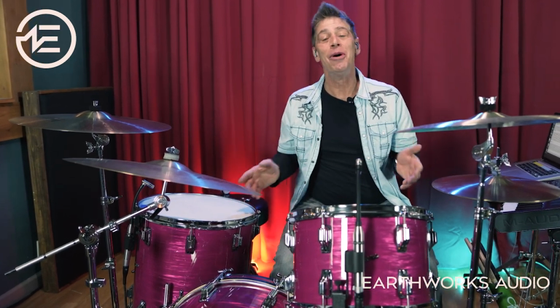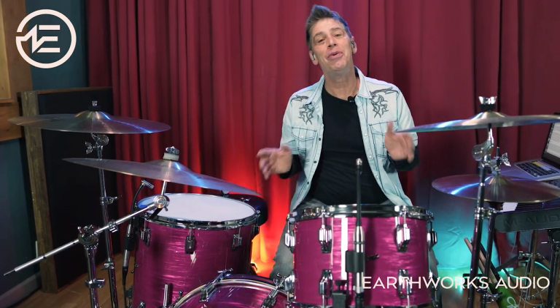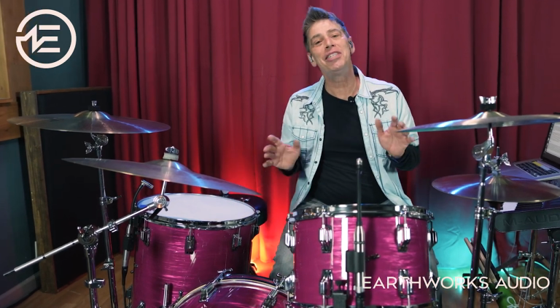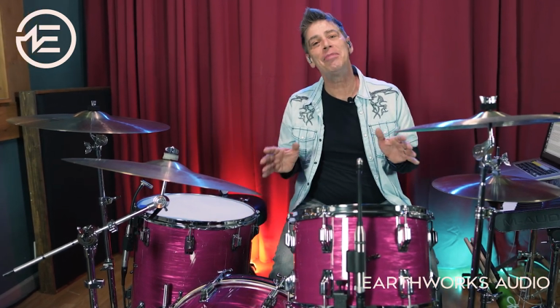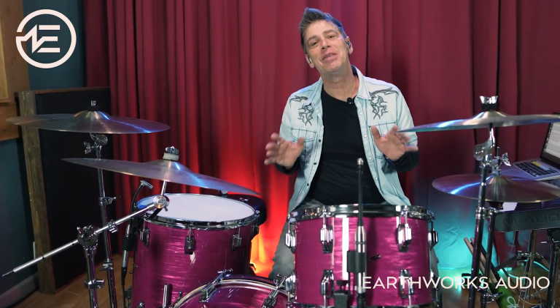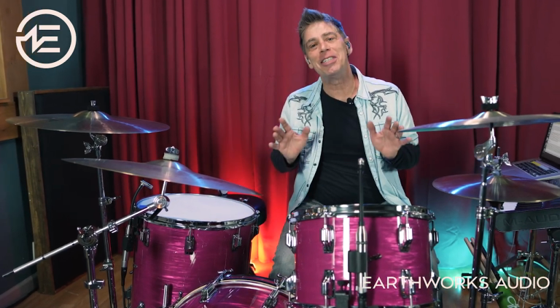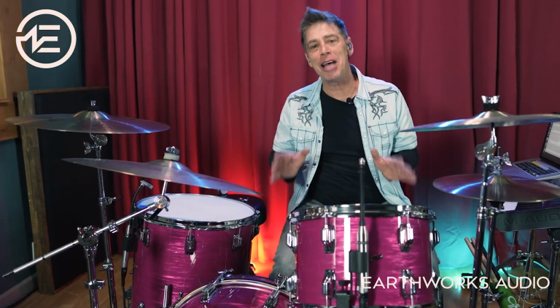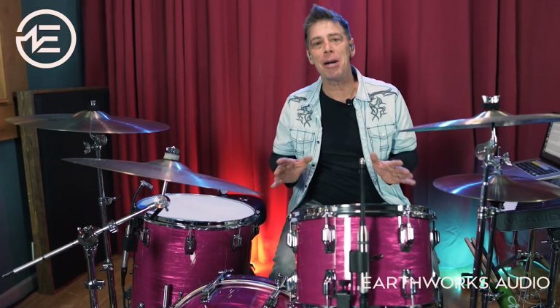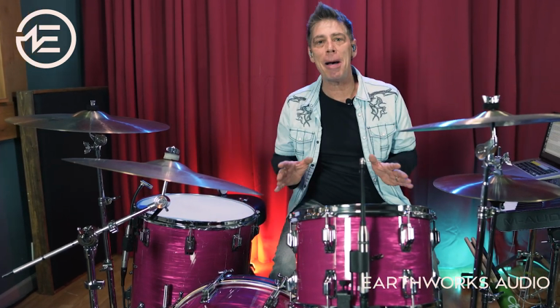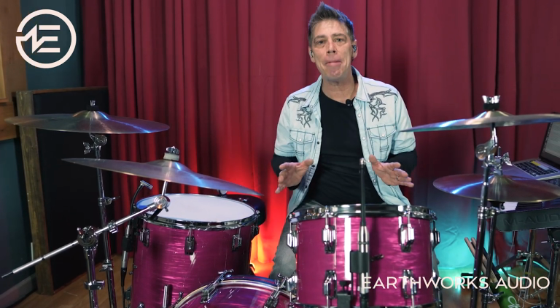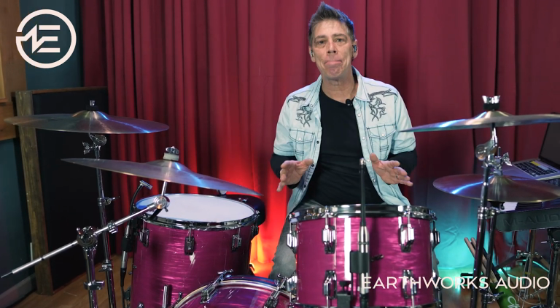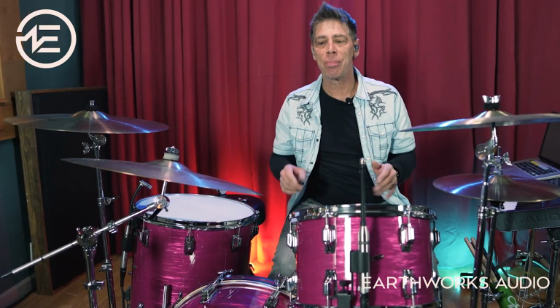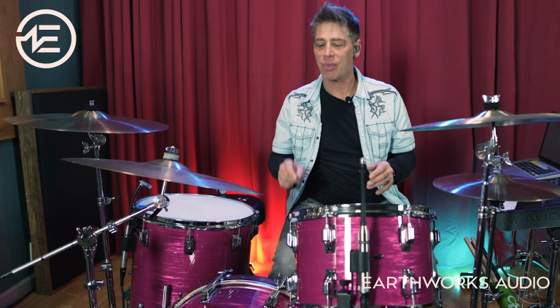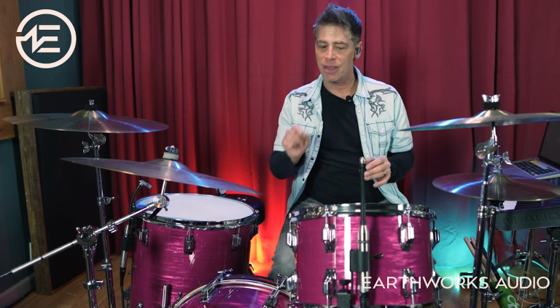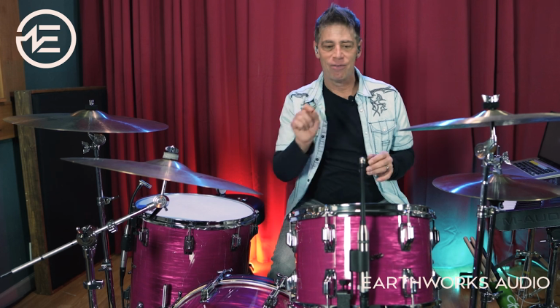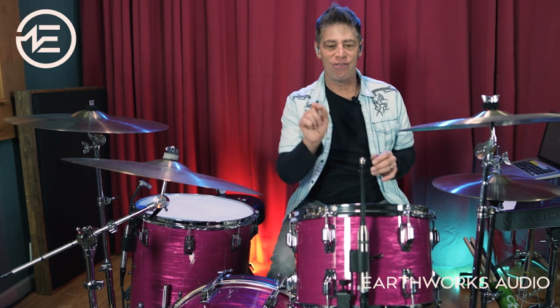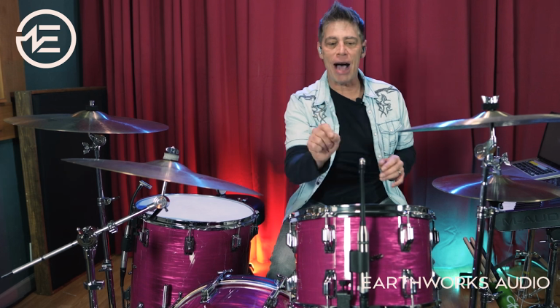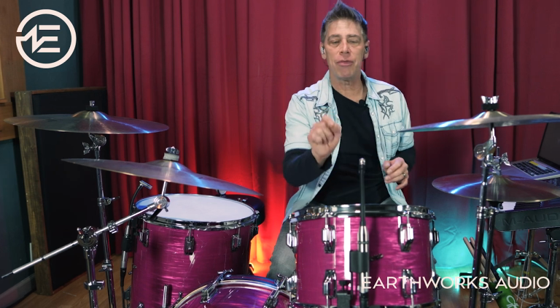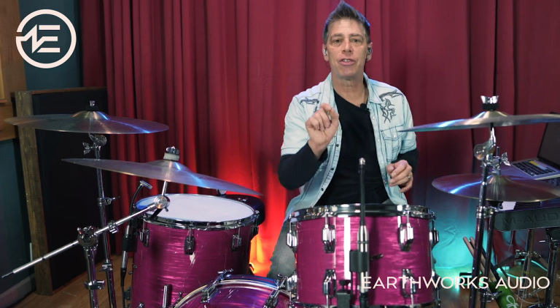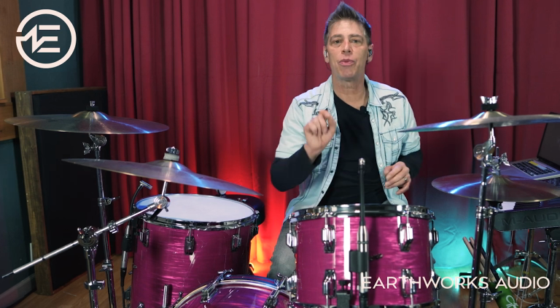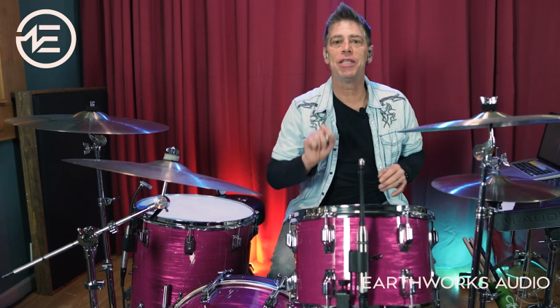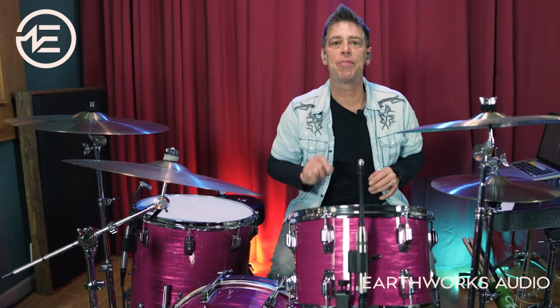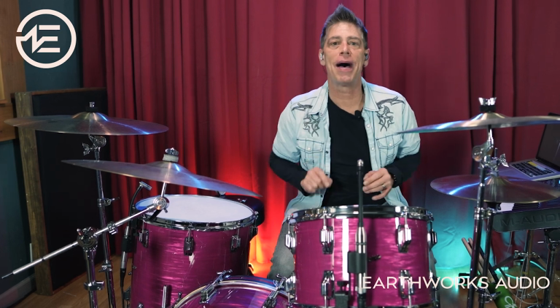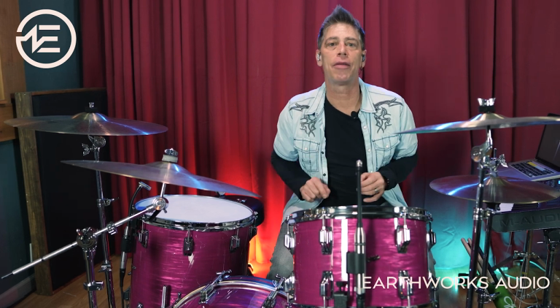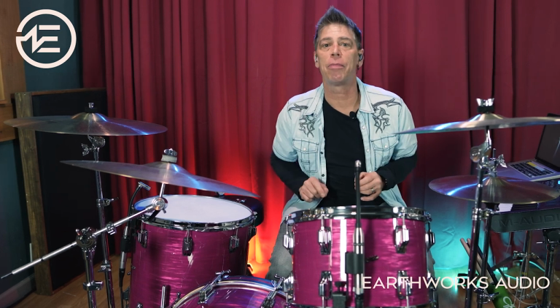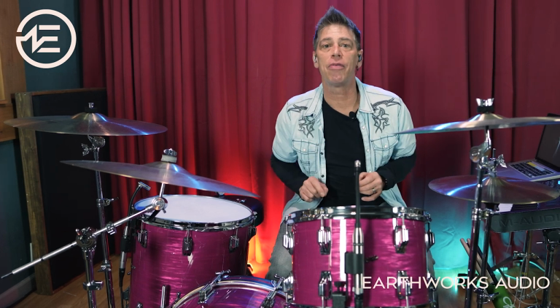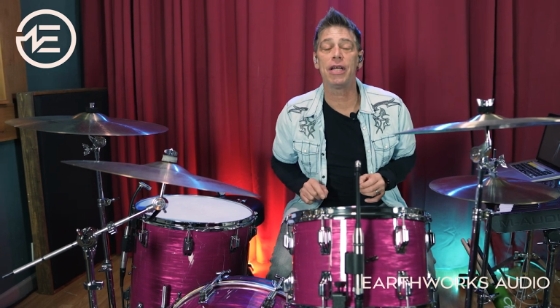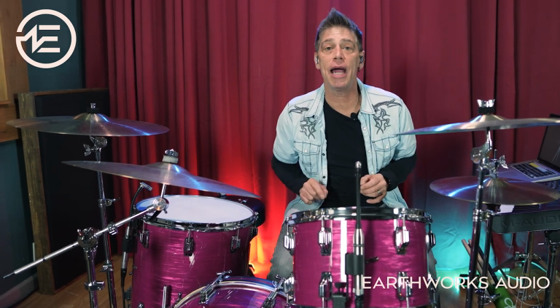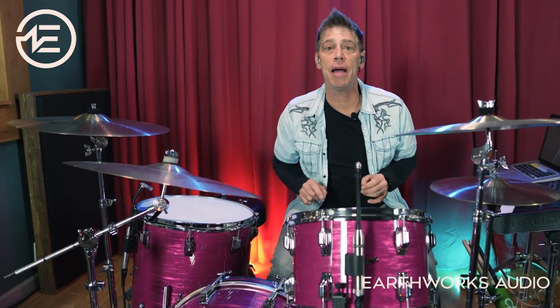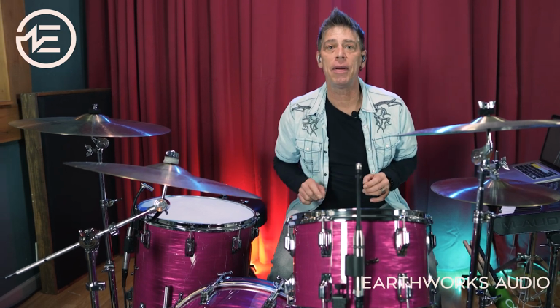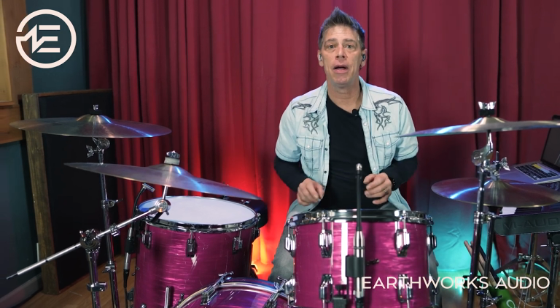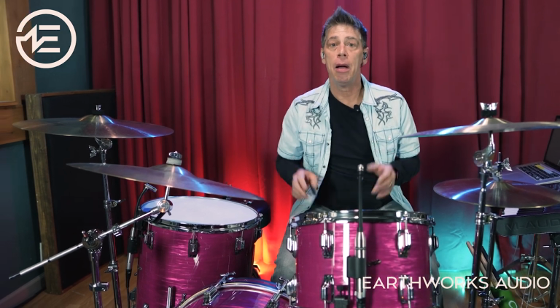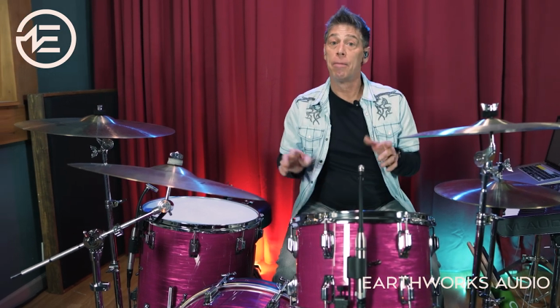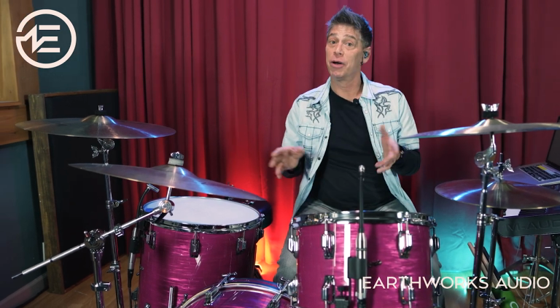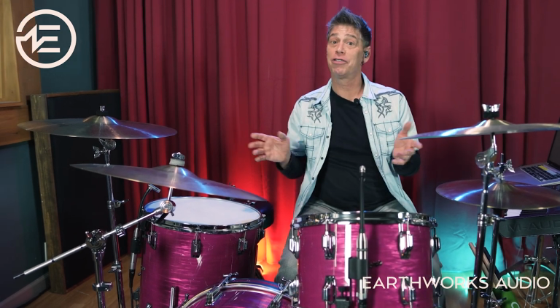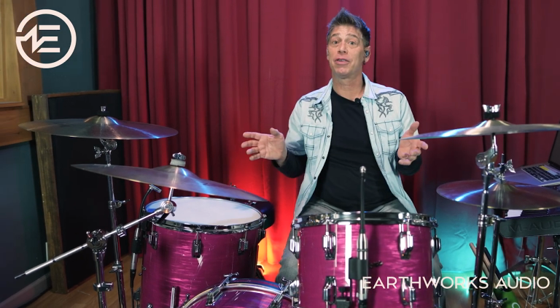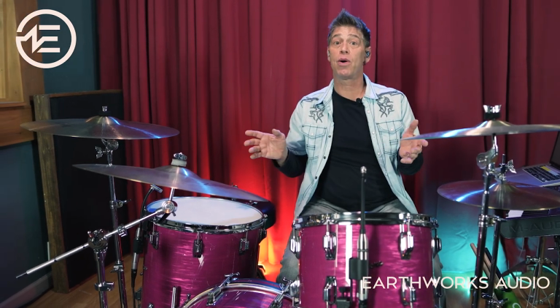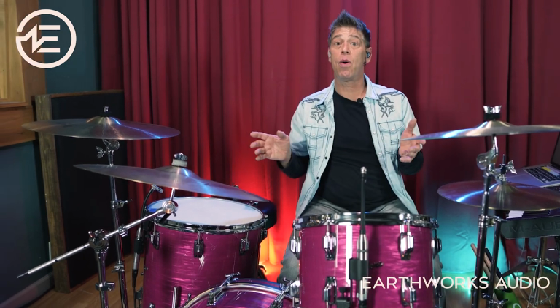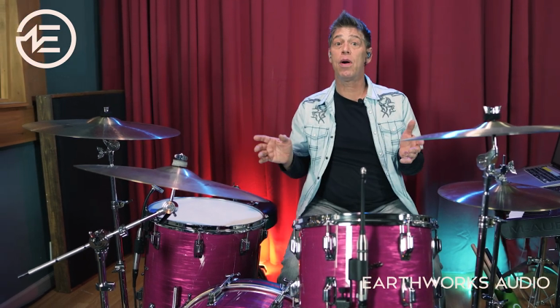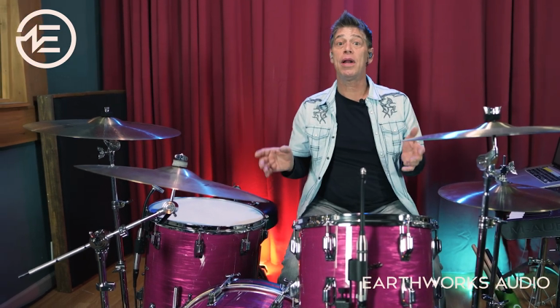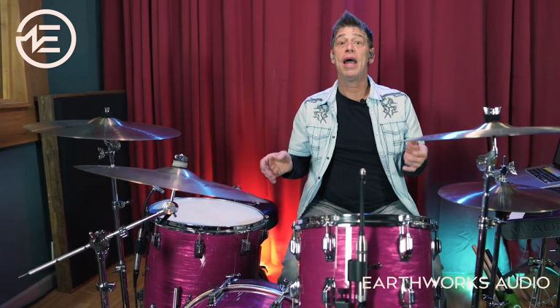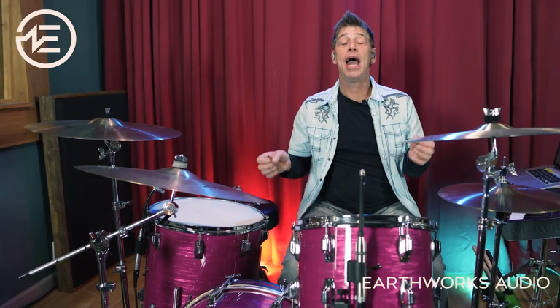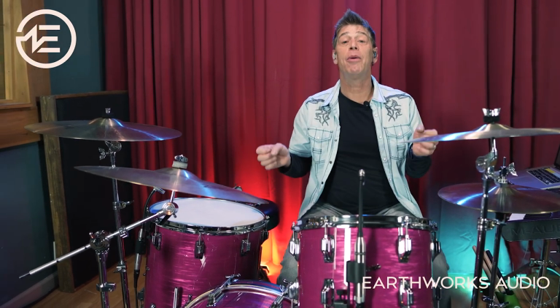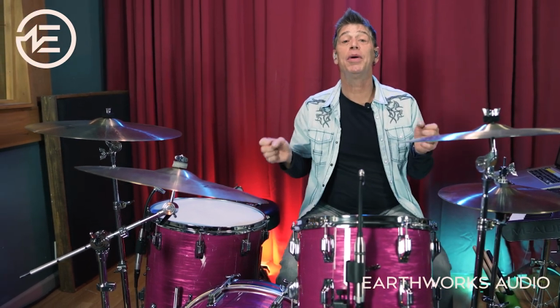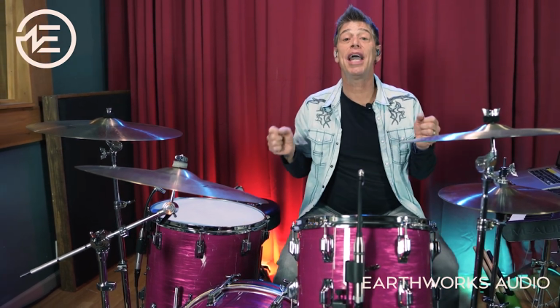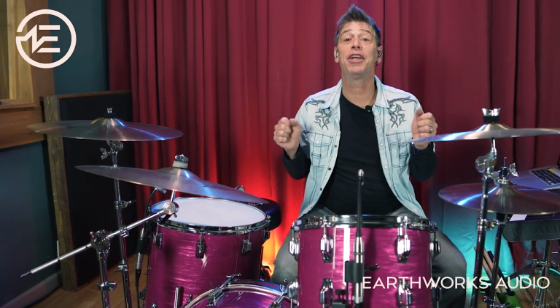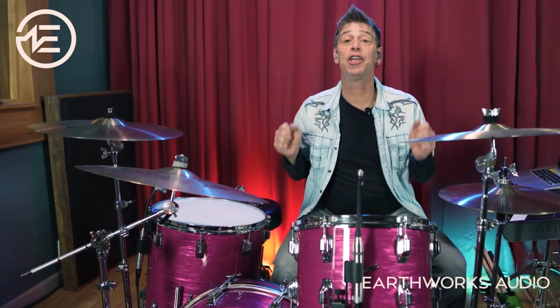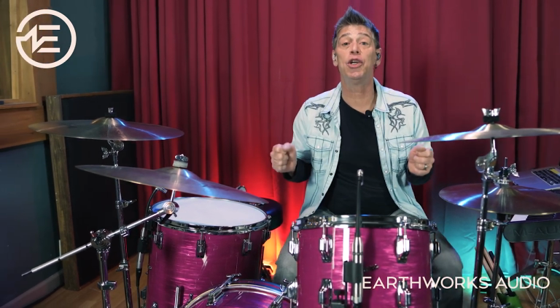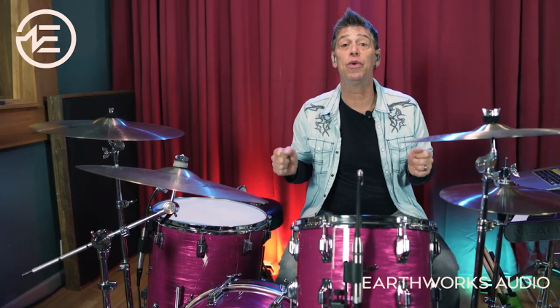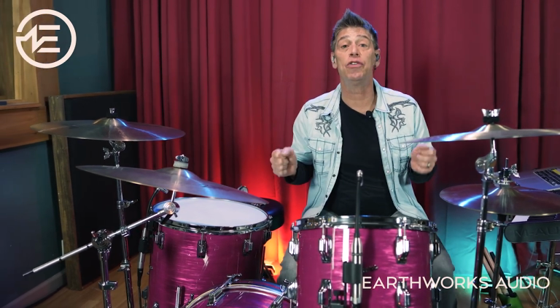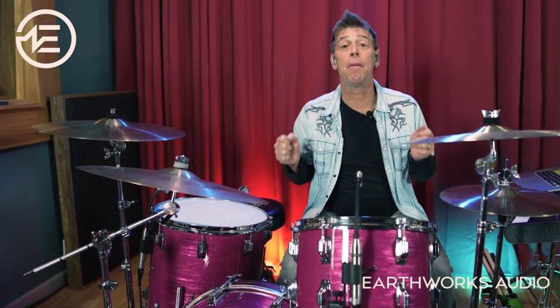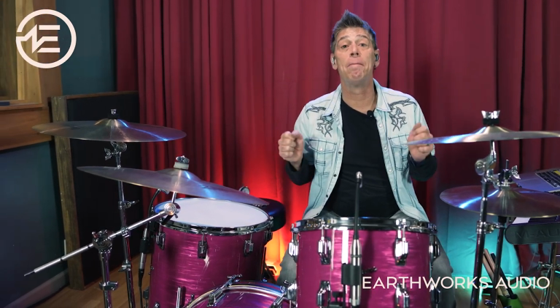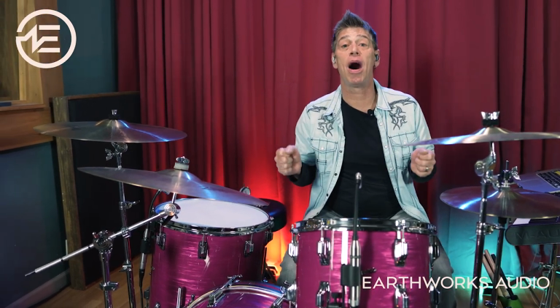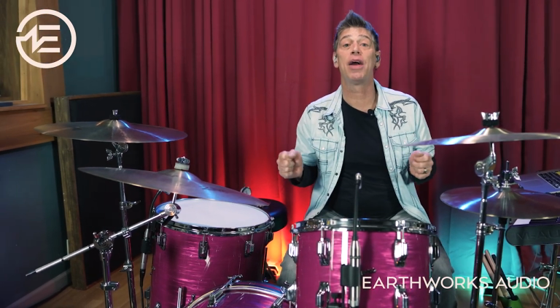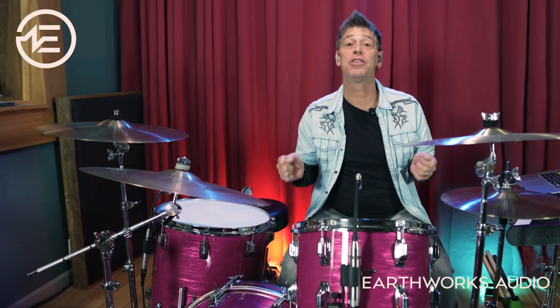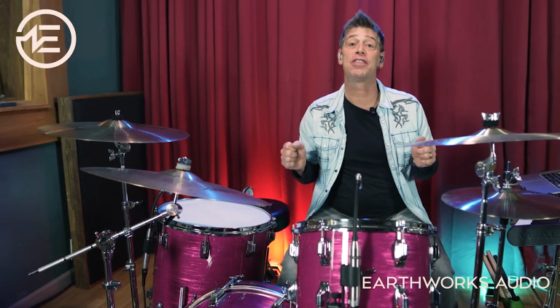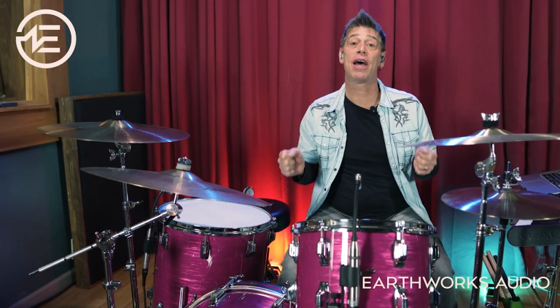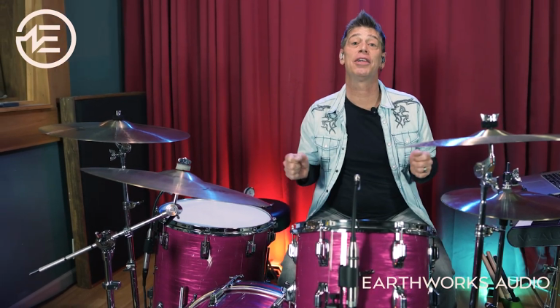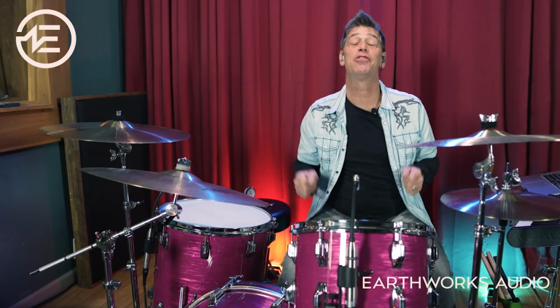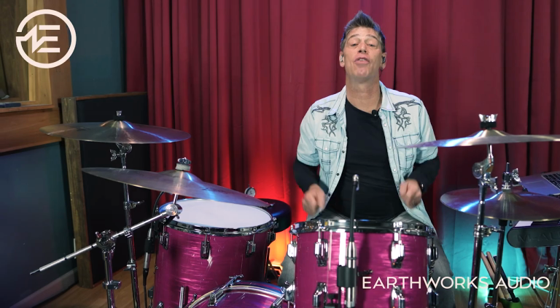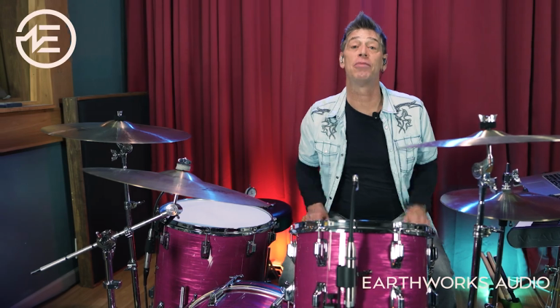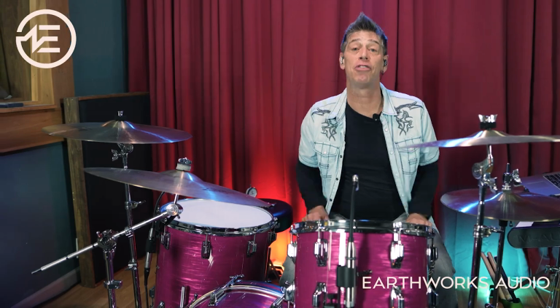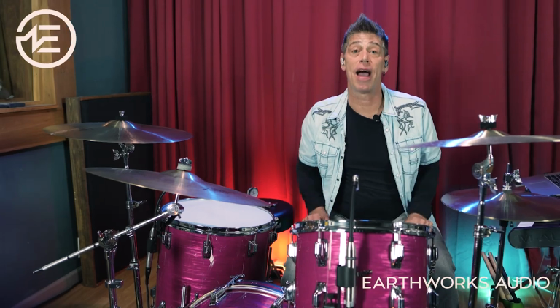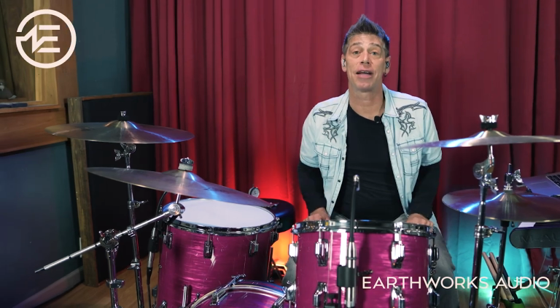We simply set them up, found the sweet spot on the preamp, pushed record, and we had huge, modern sounding drum tracks.